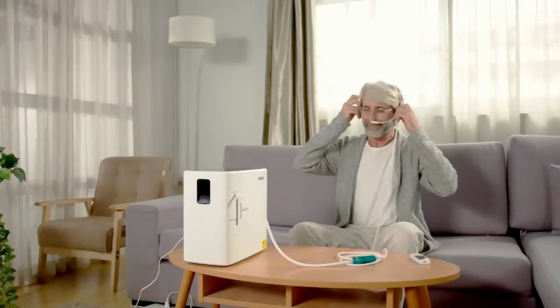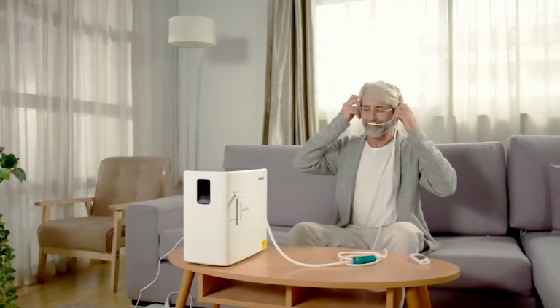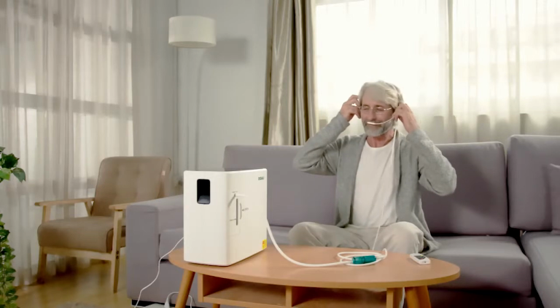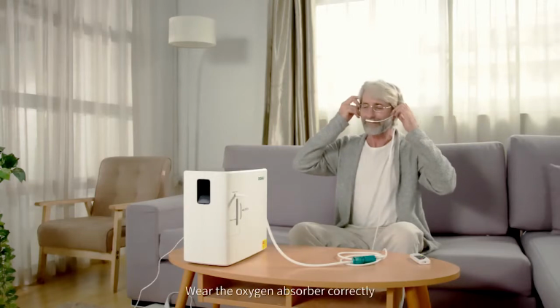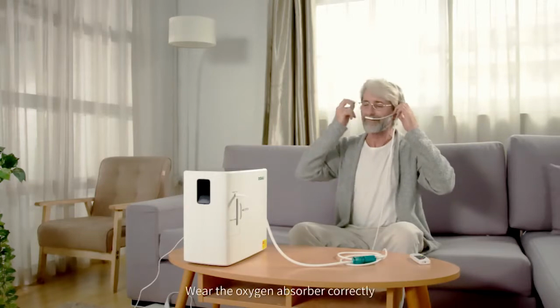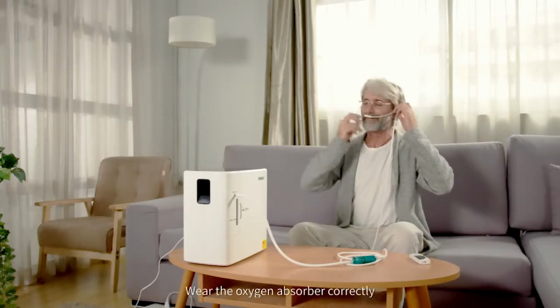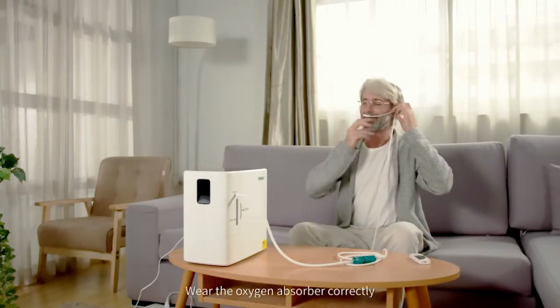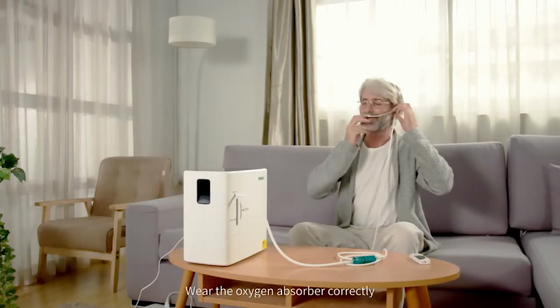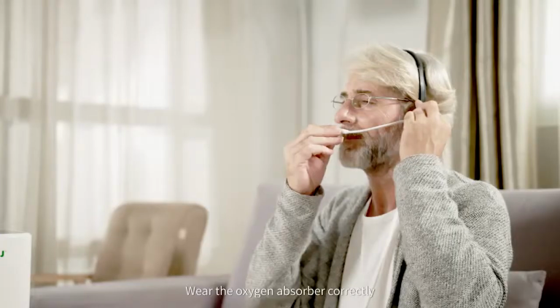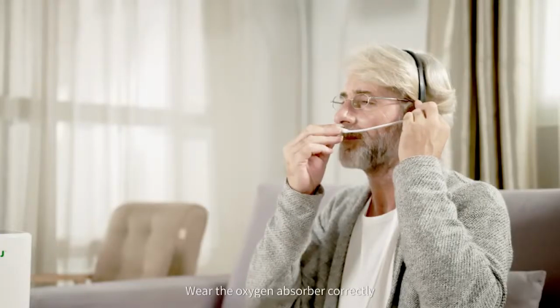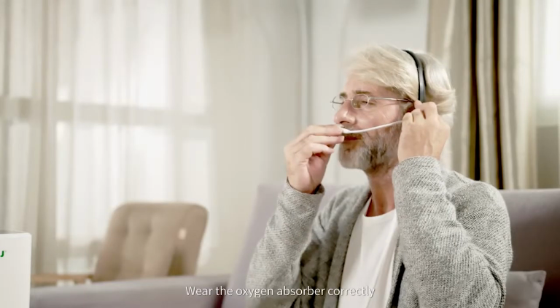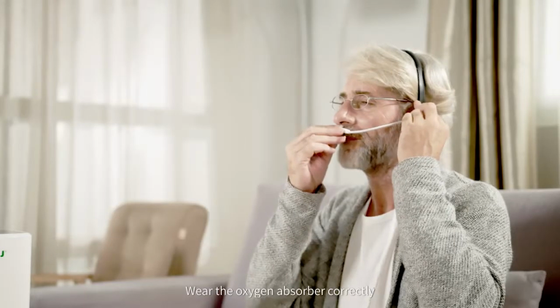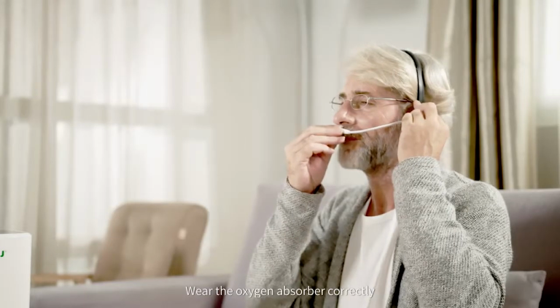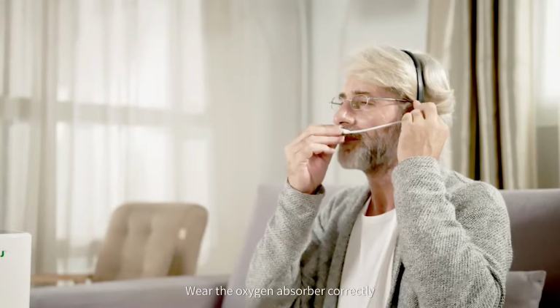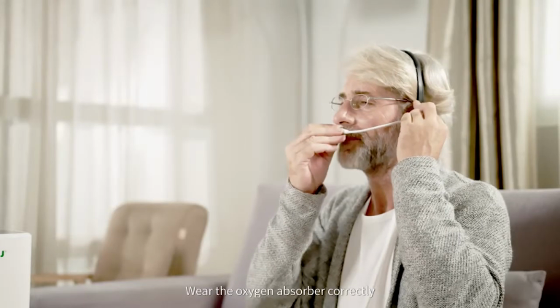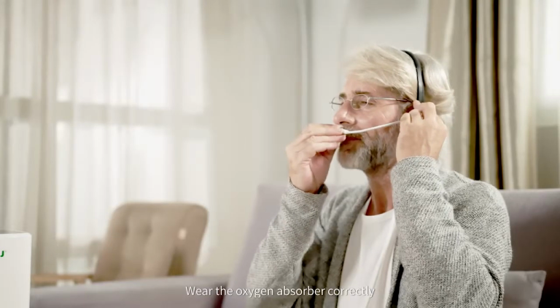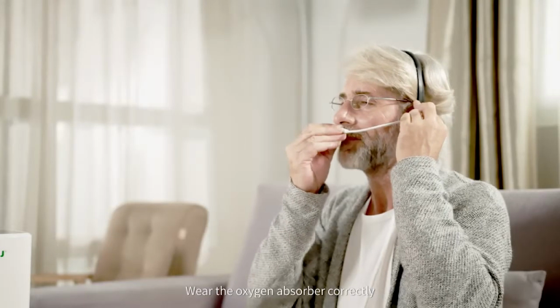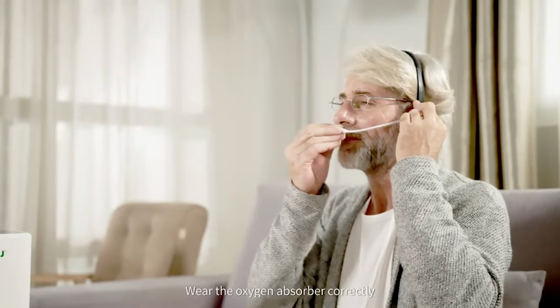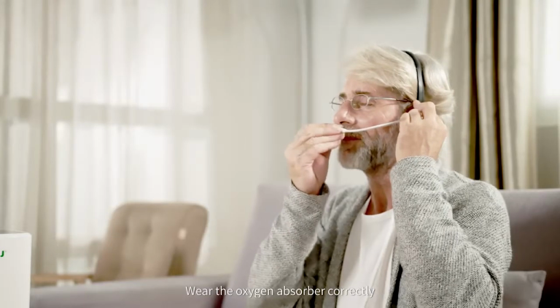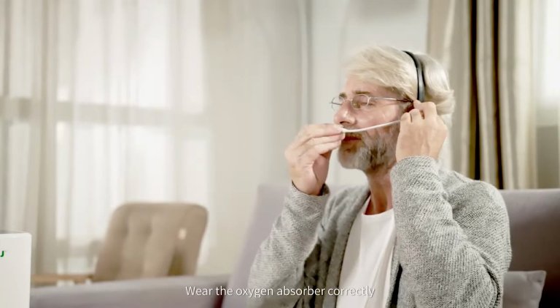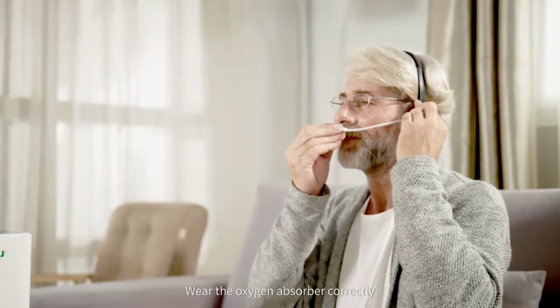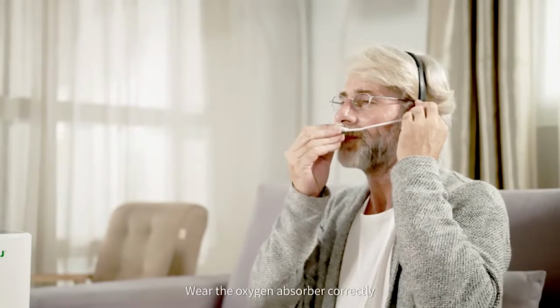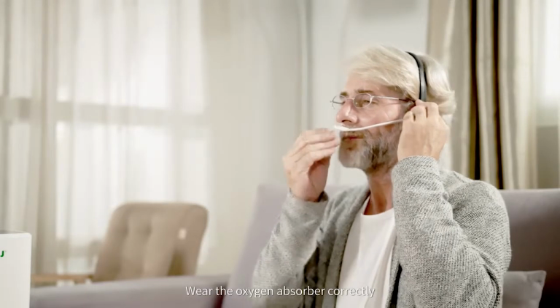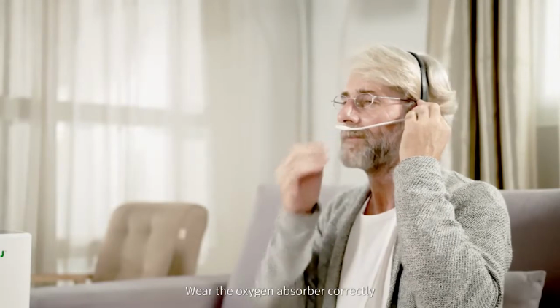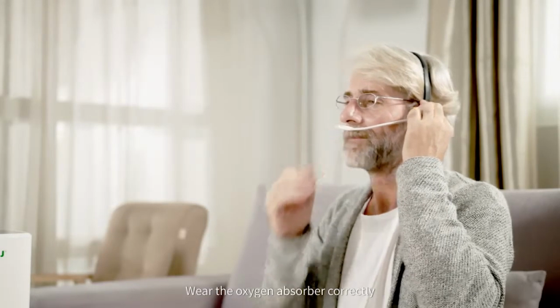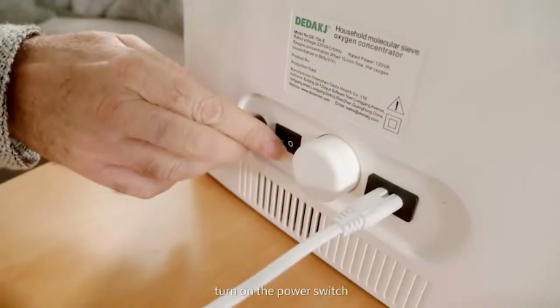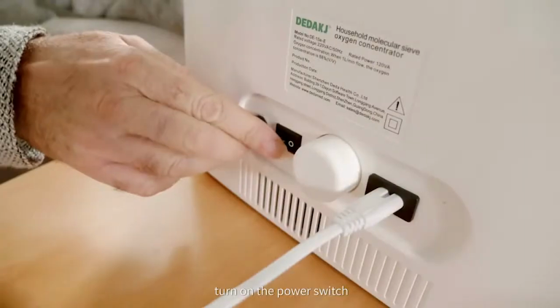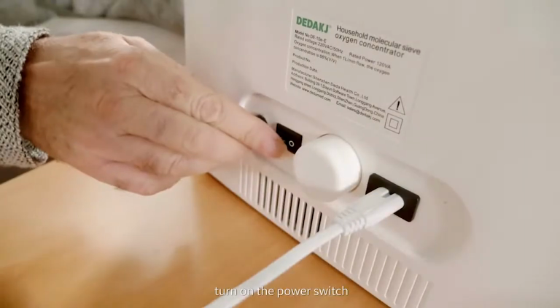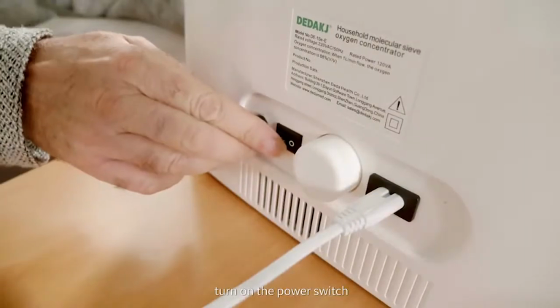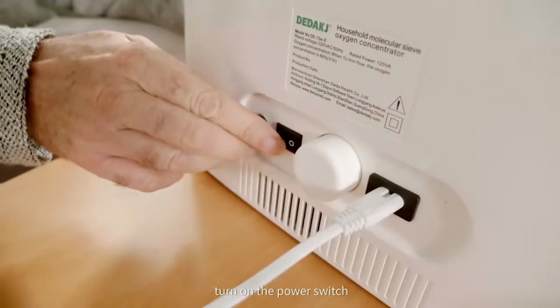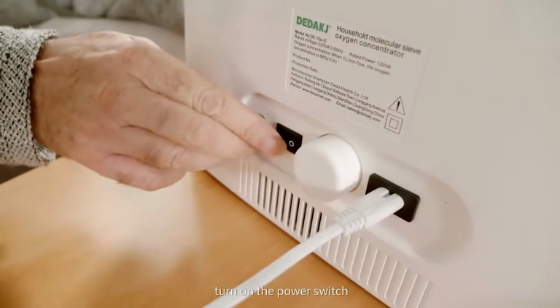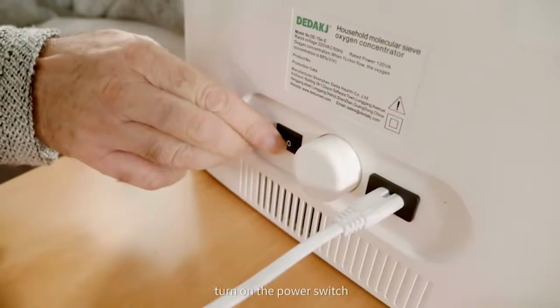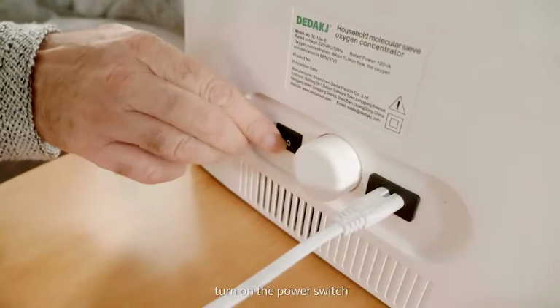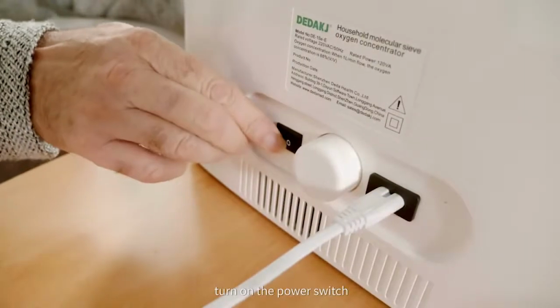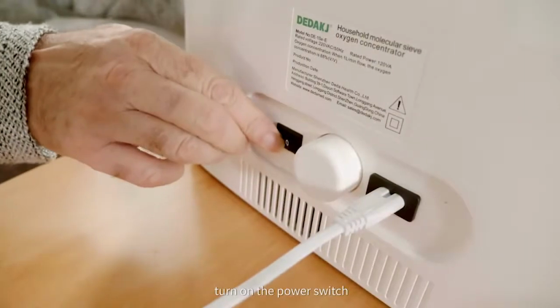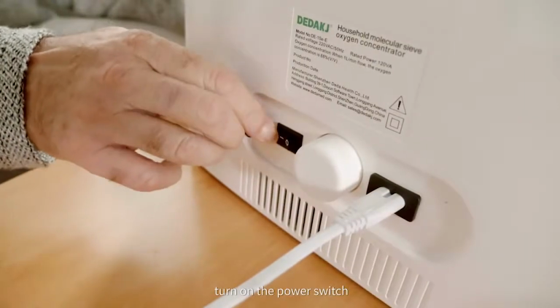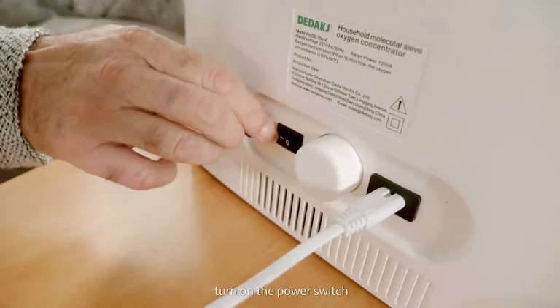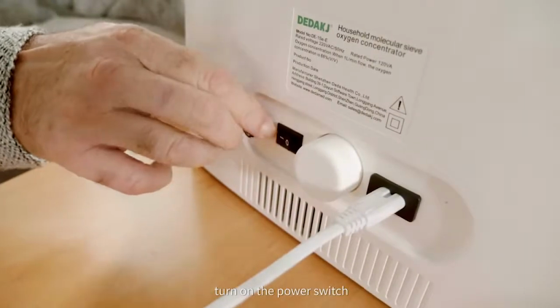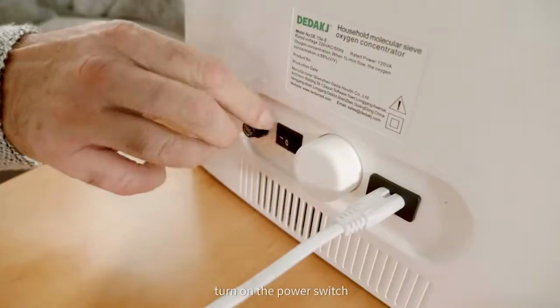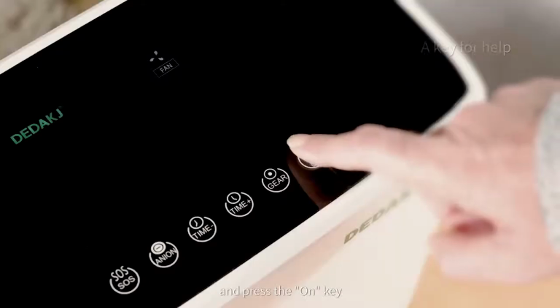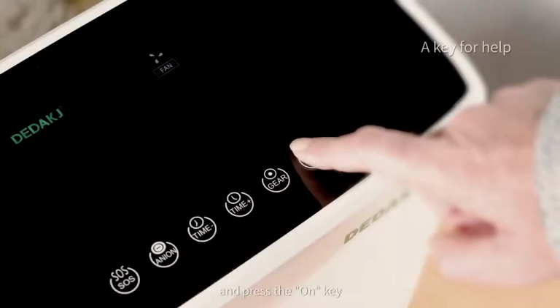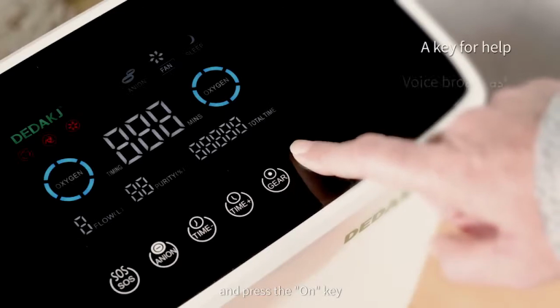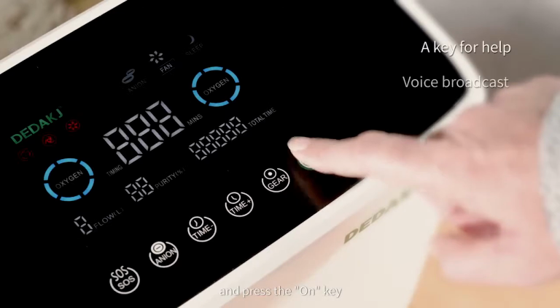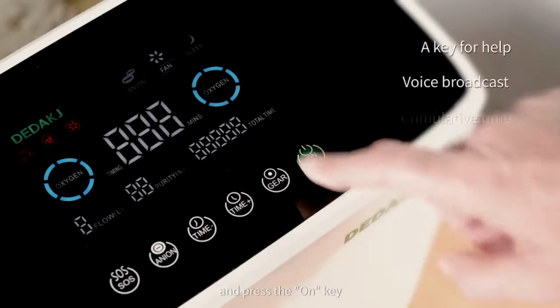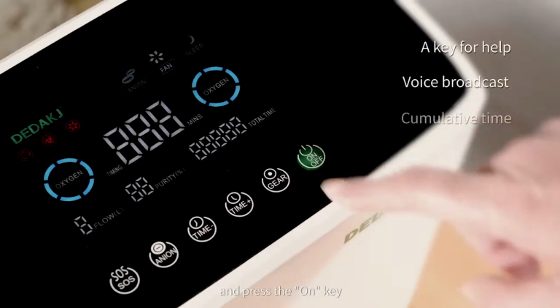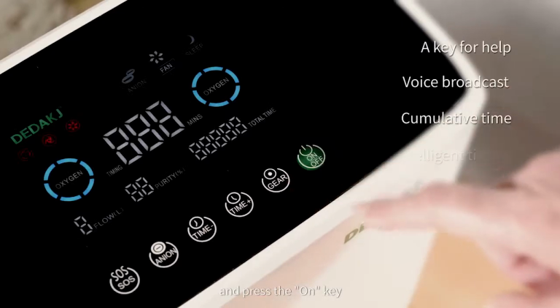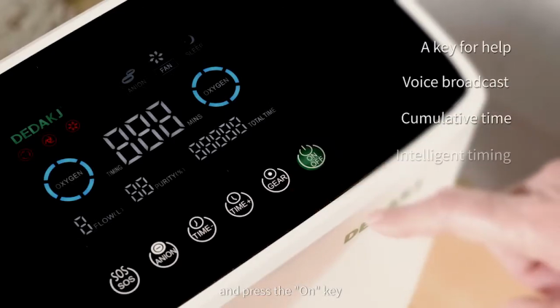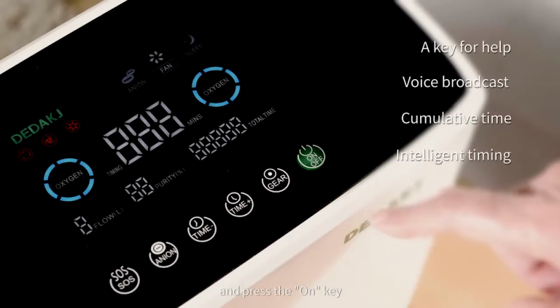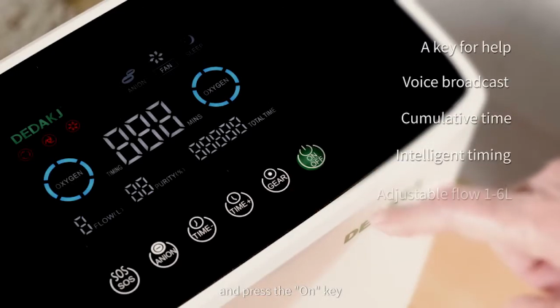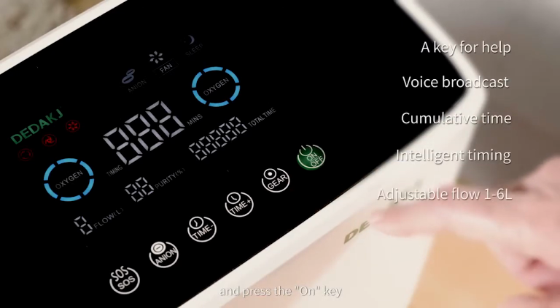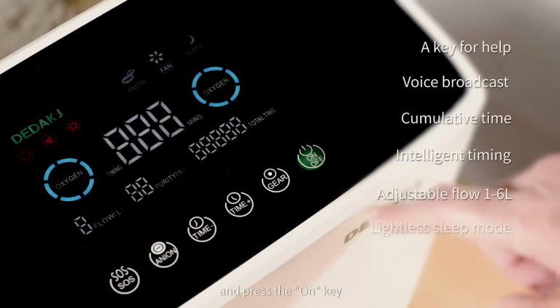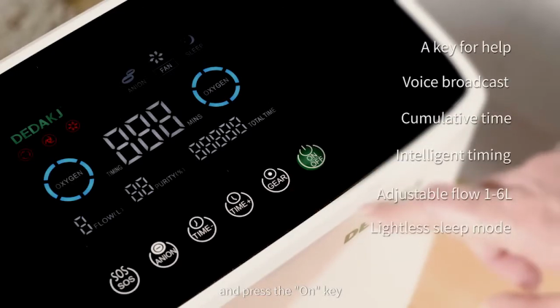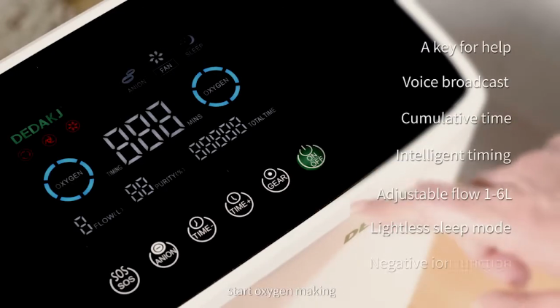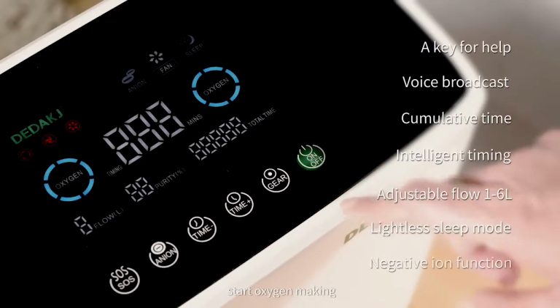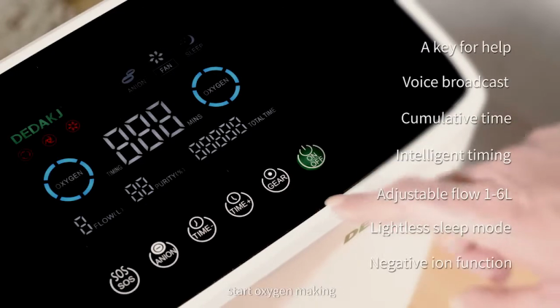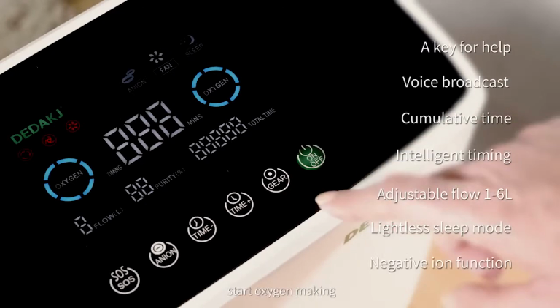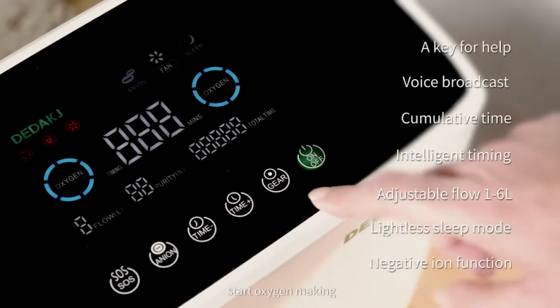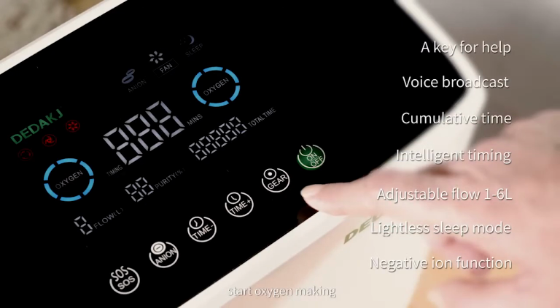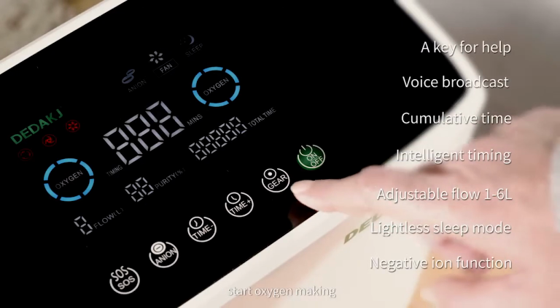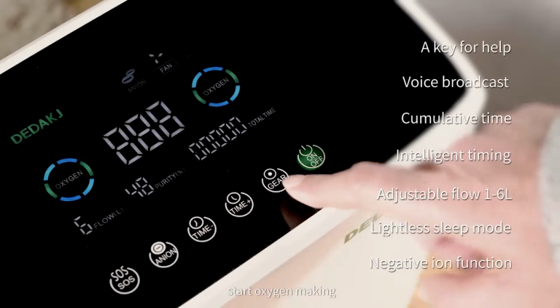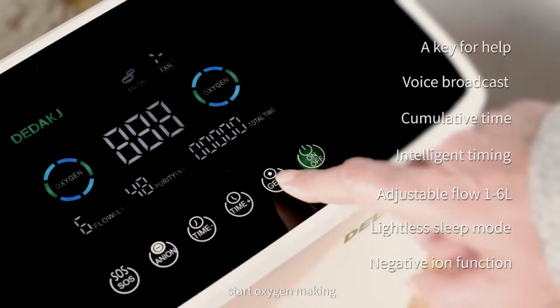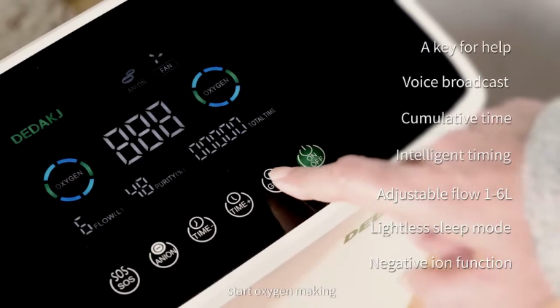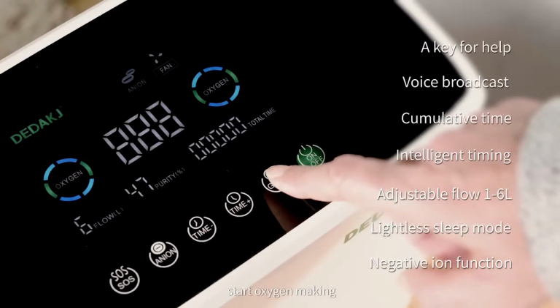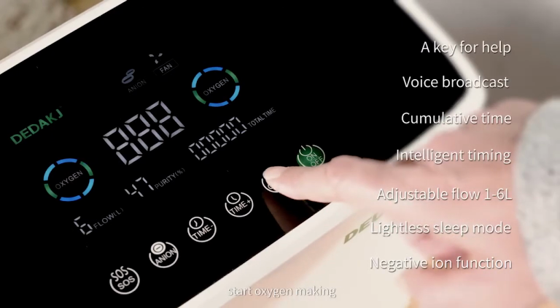Wear the oxygen absorber correctly. Turn on the power switch and press the ON key to start oxygen making.